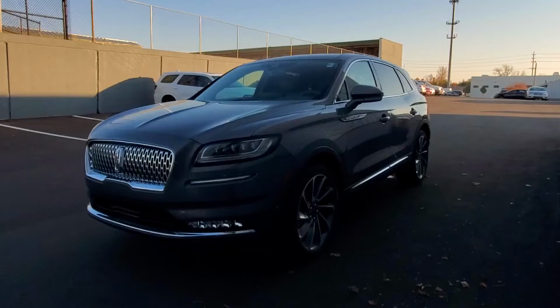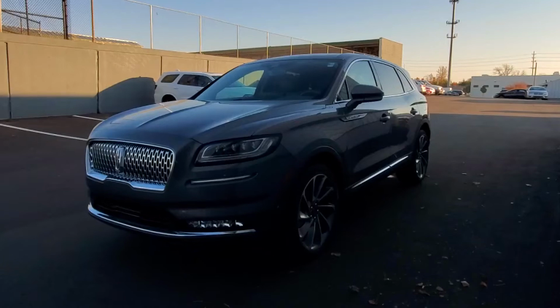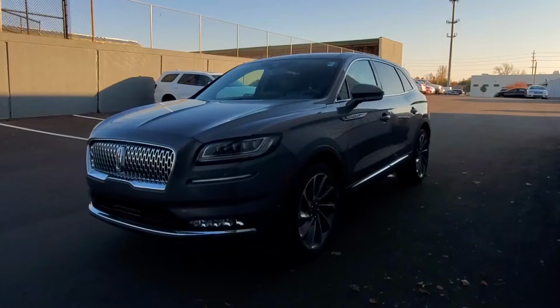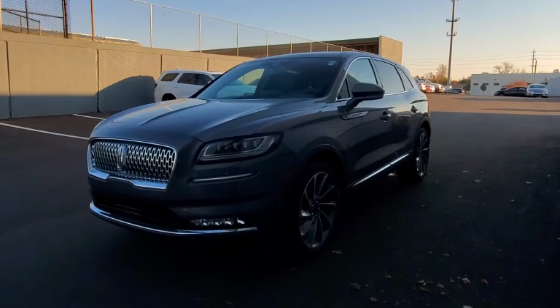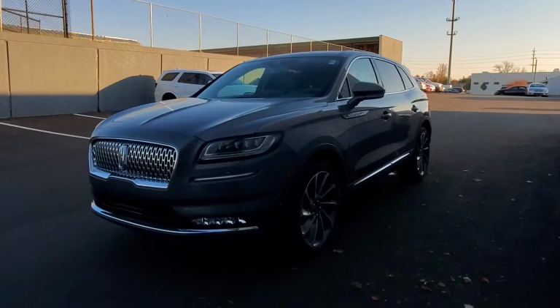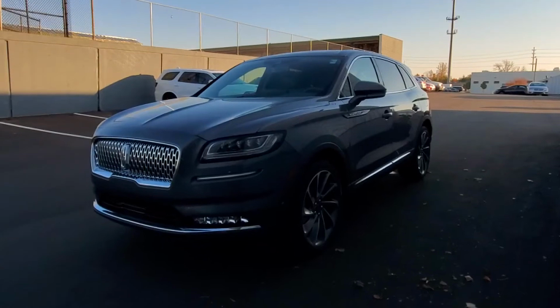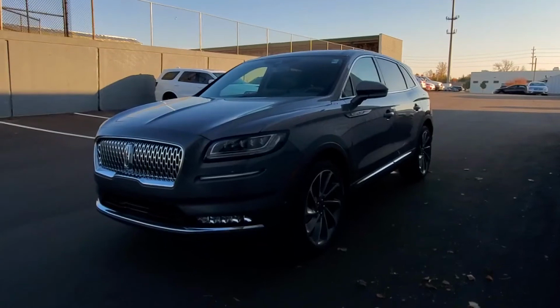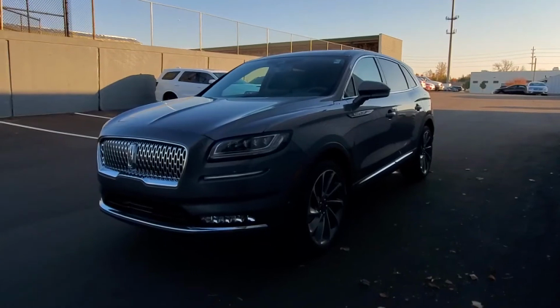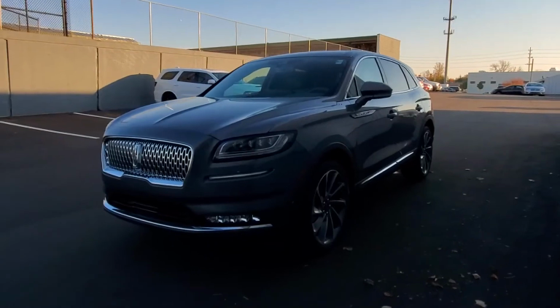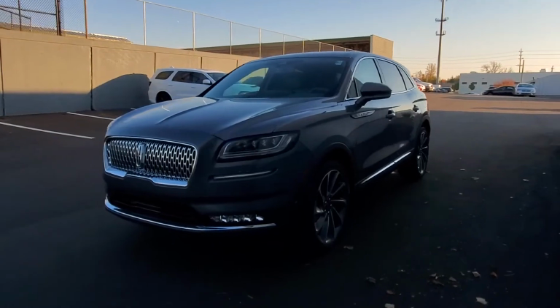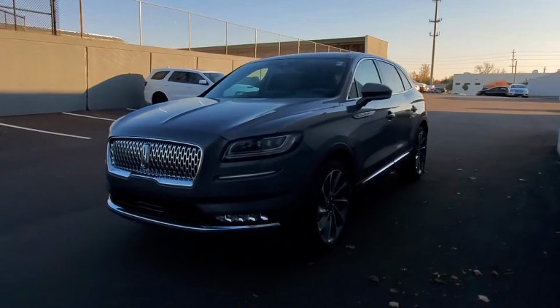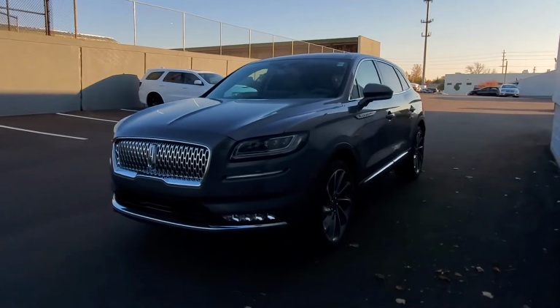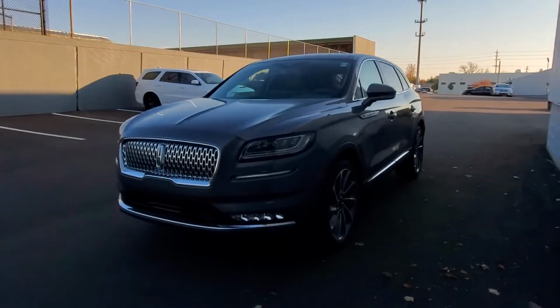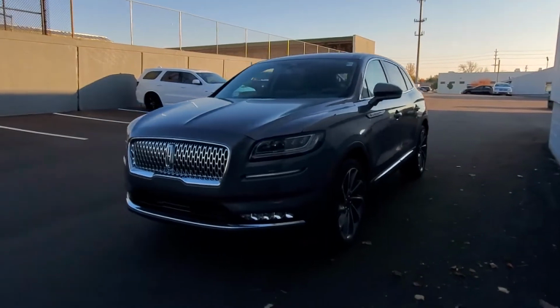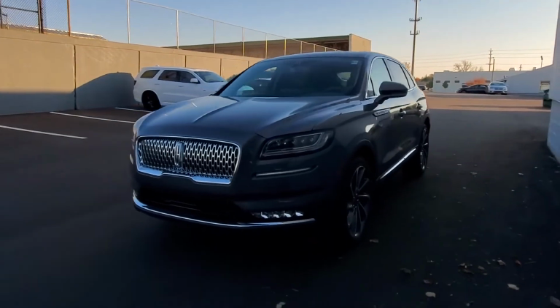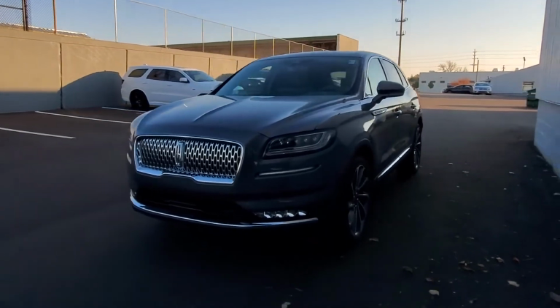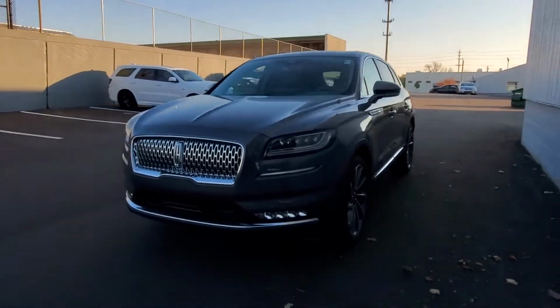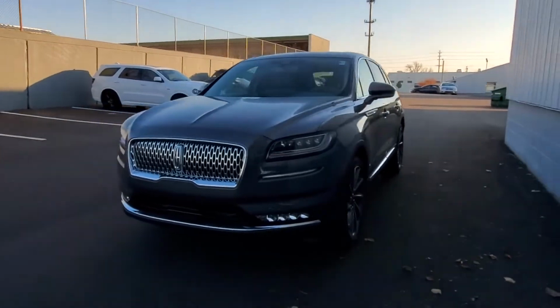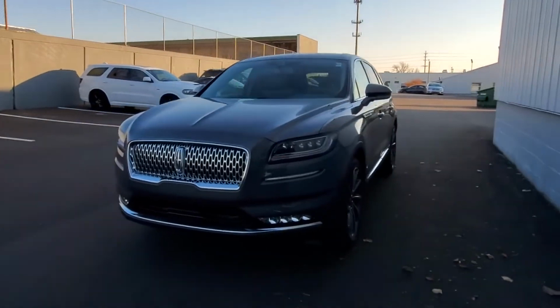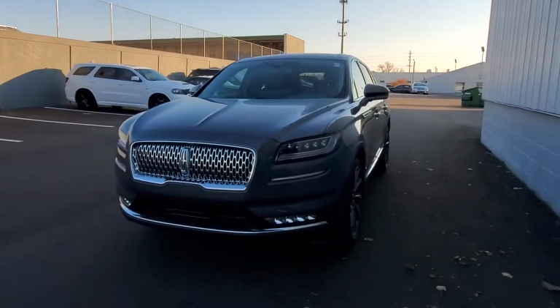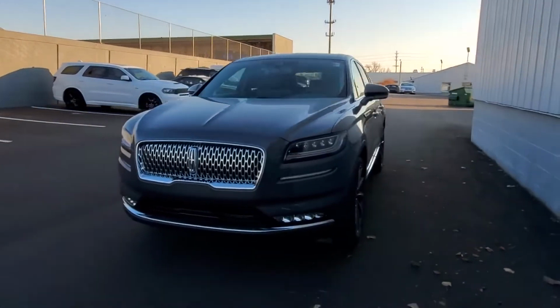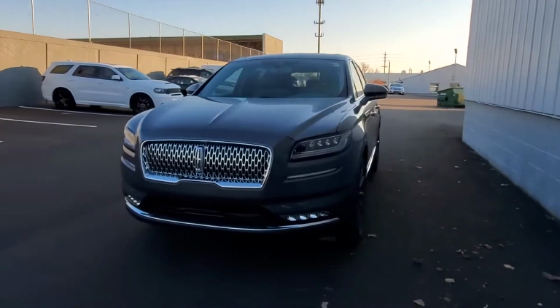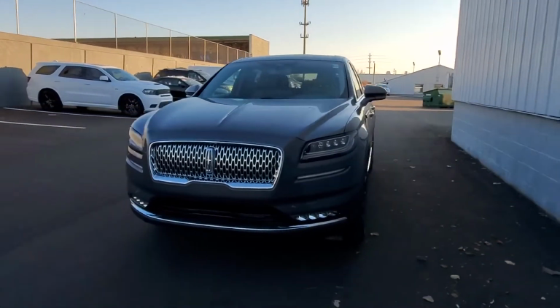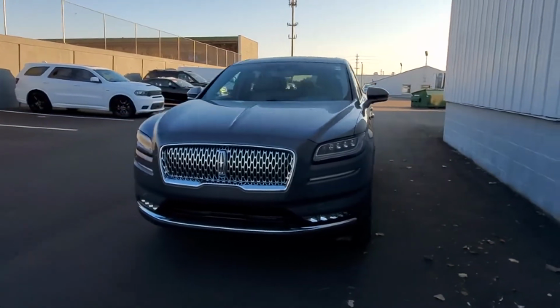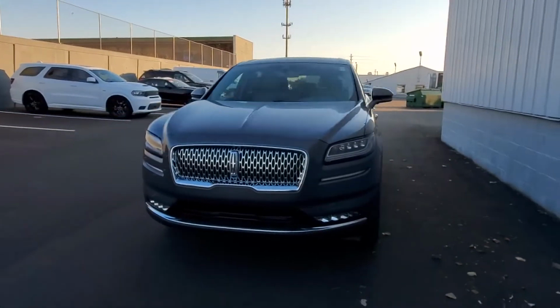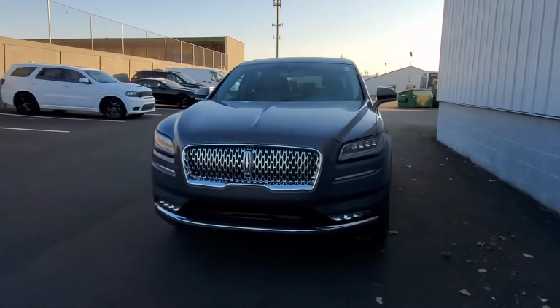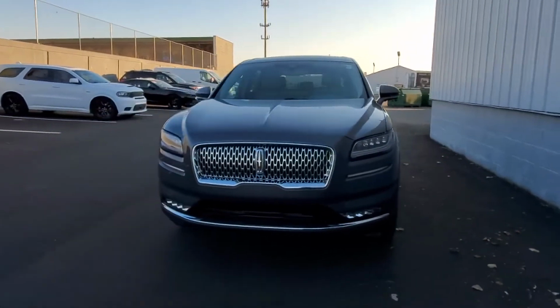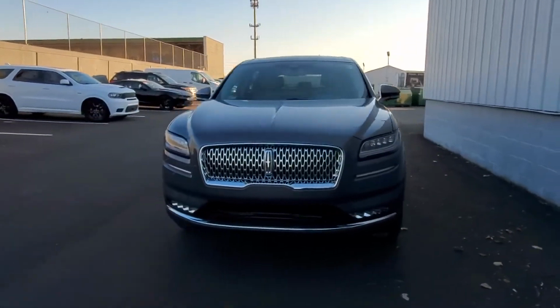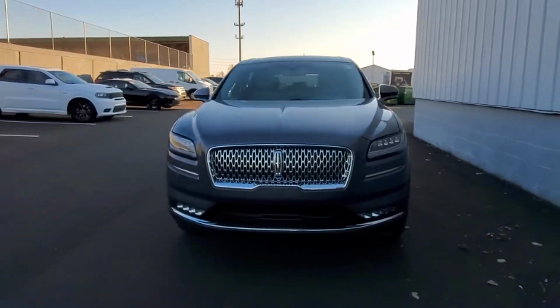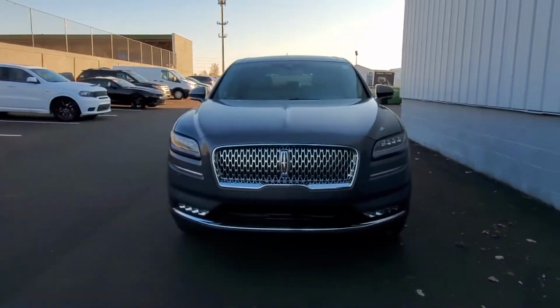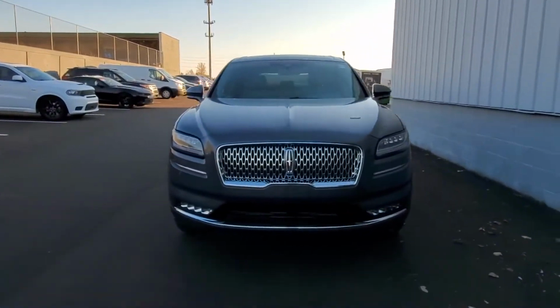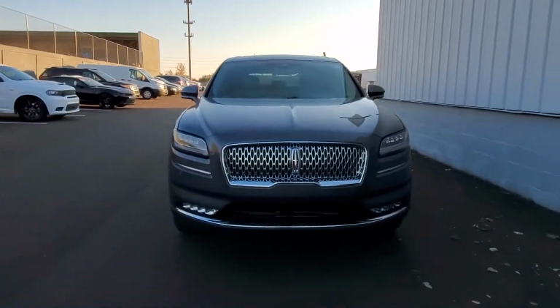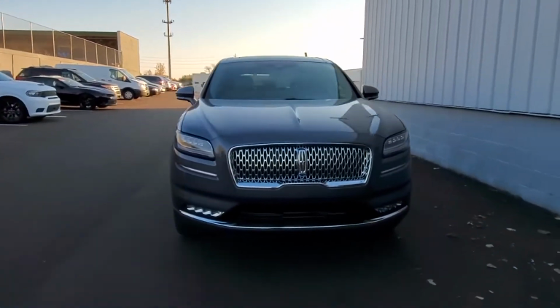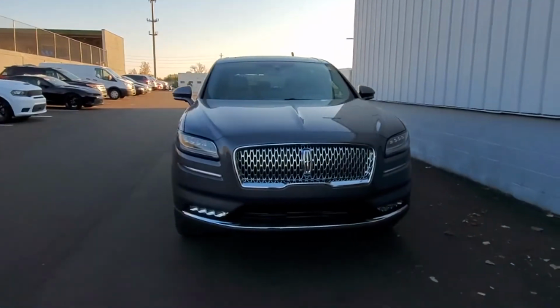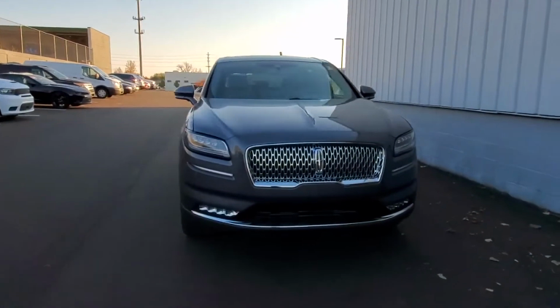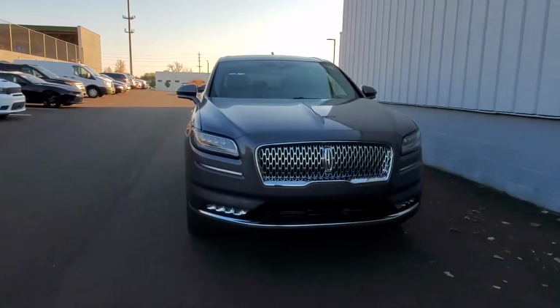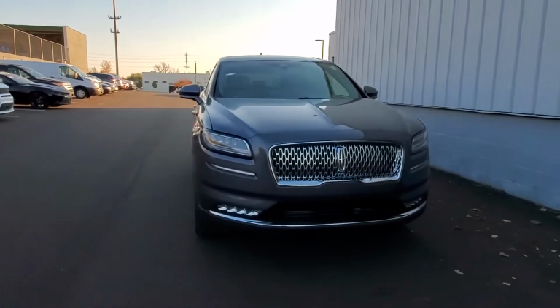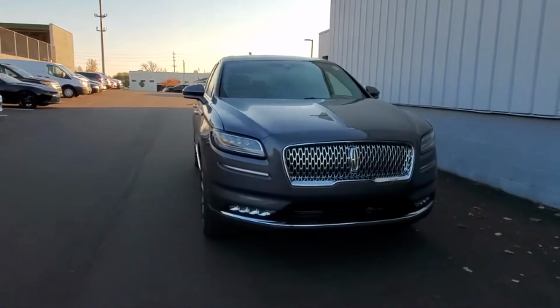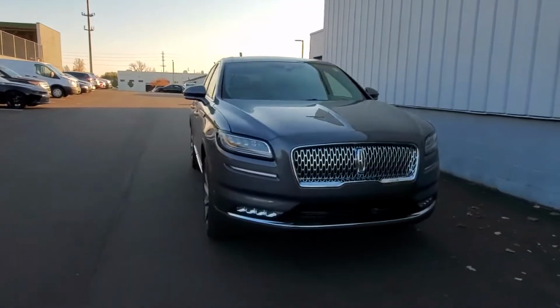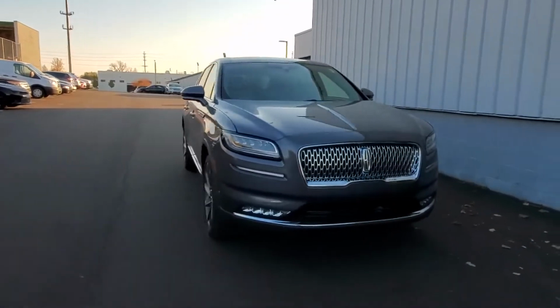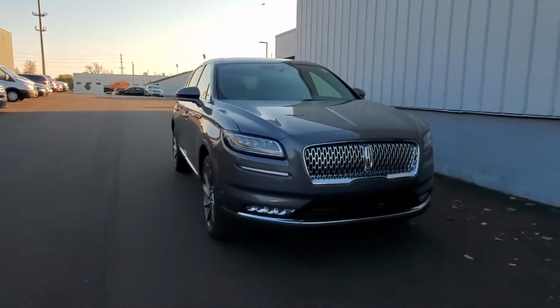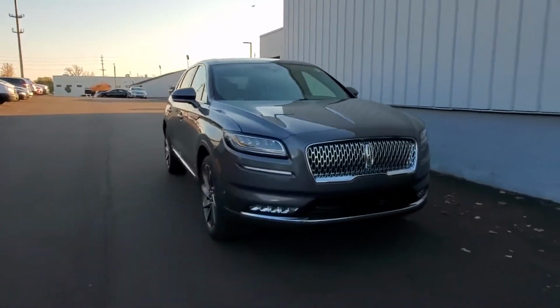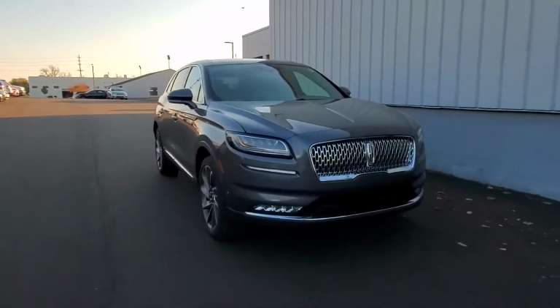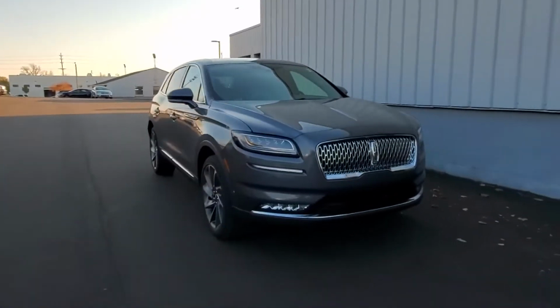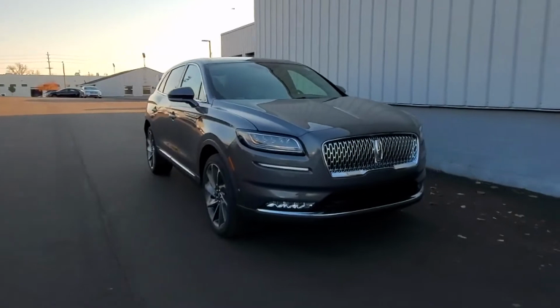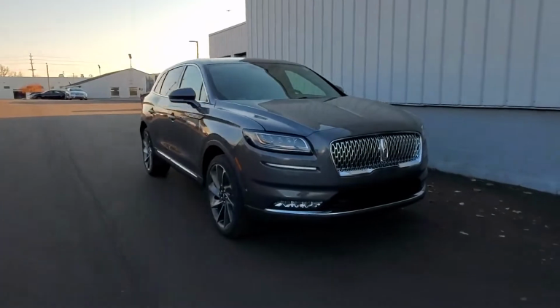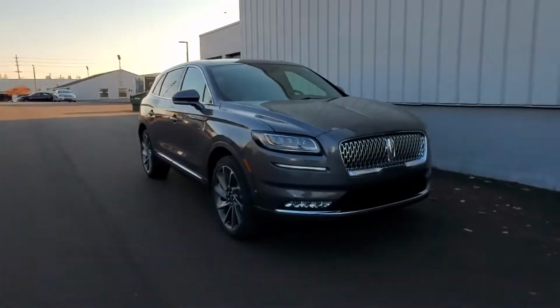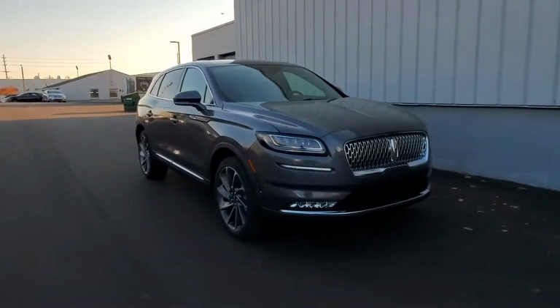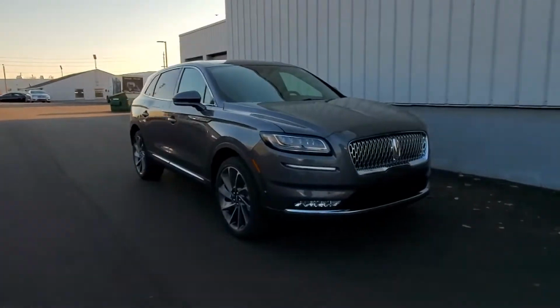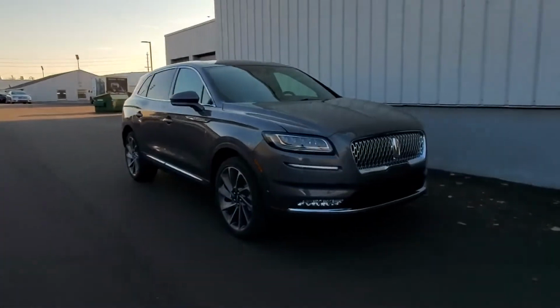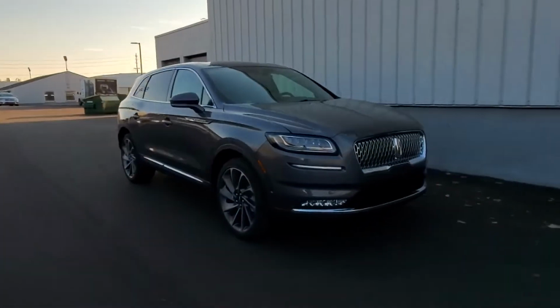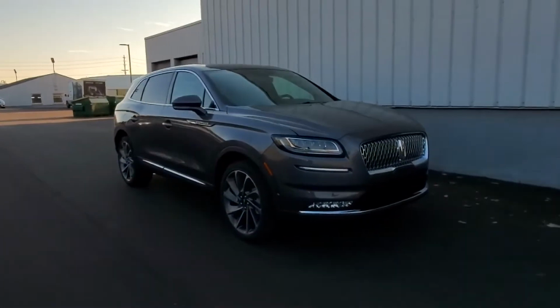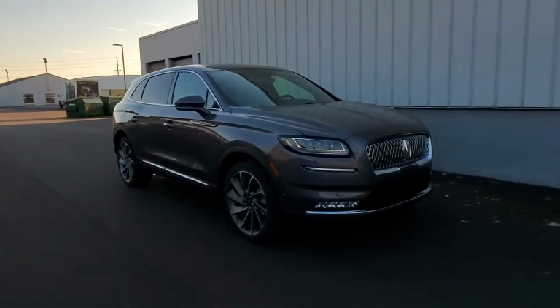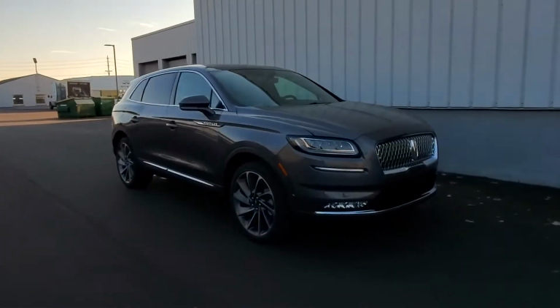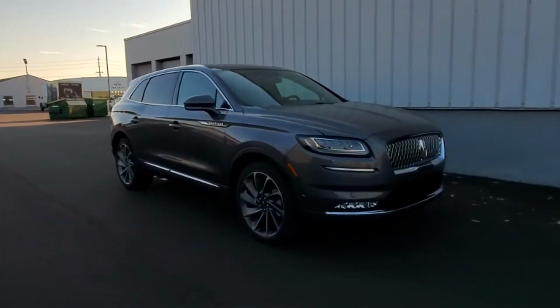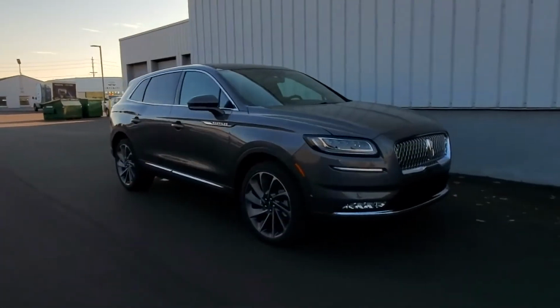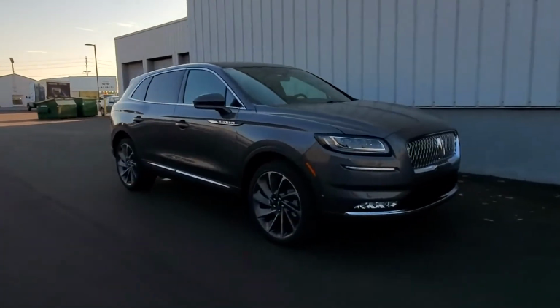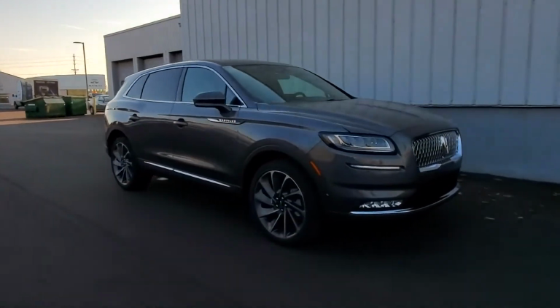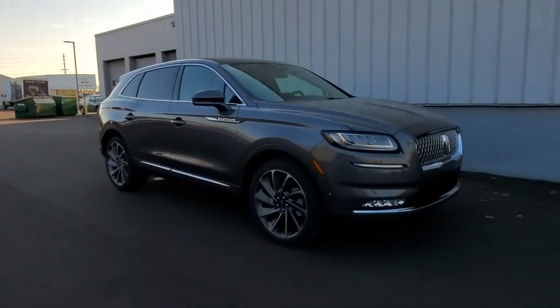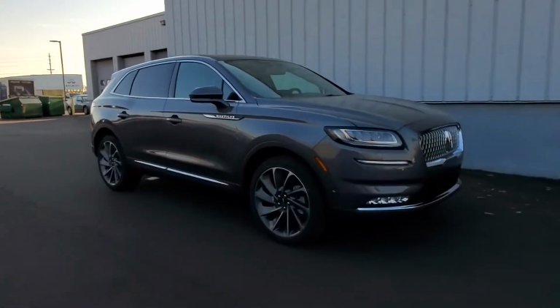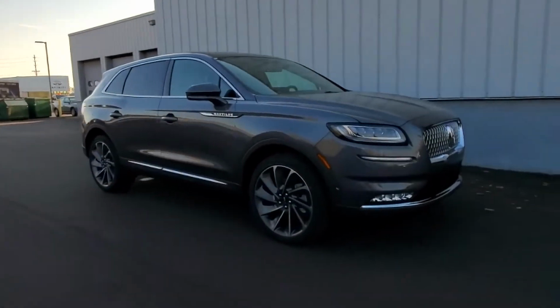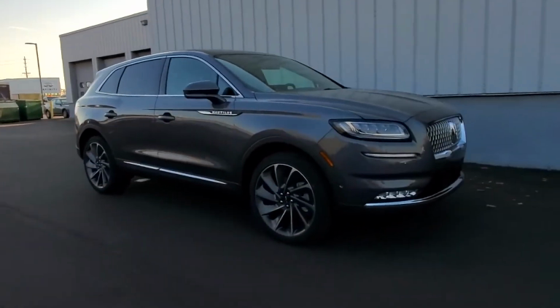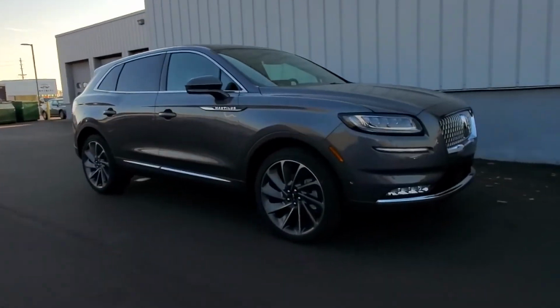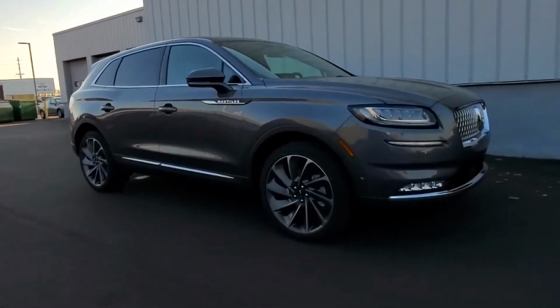2021 Lincoln Nautilus. Designed with its driver and passengers in mind, with features like these.